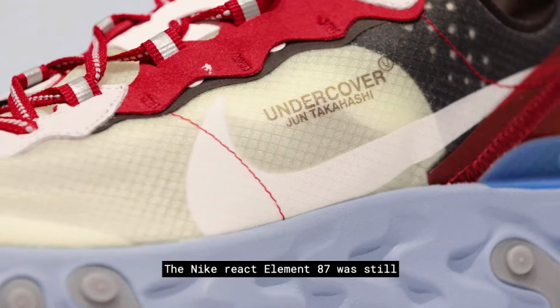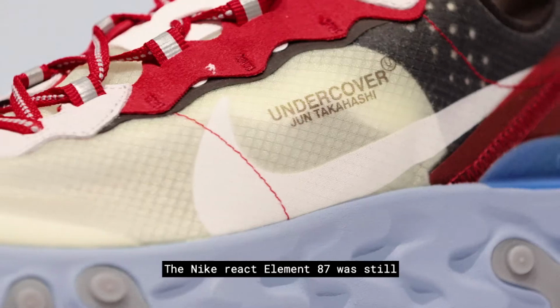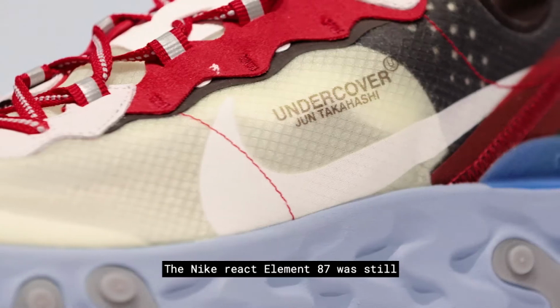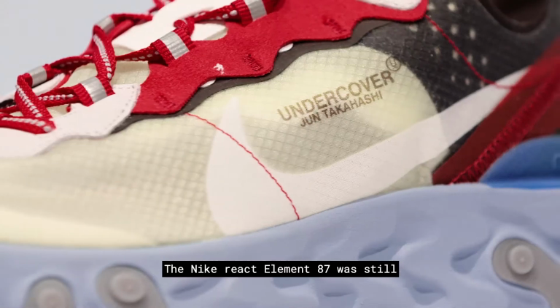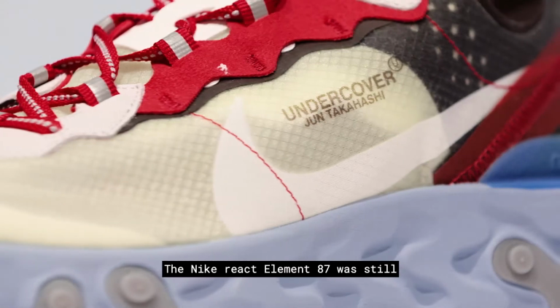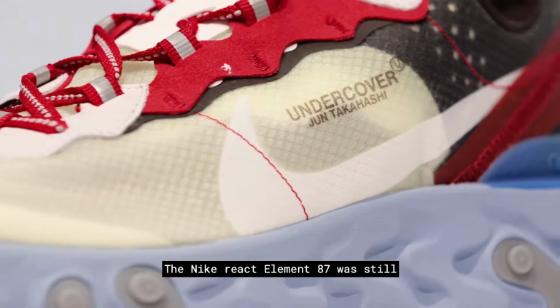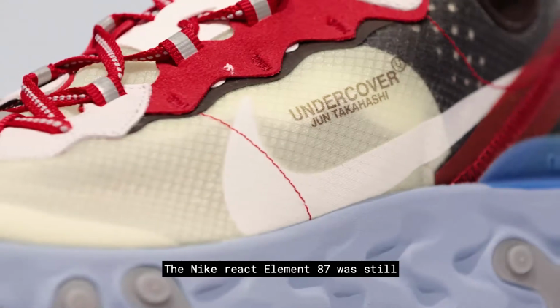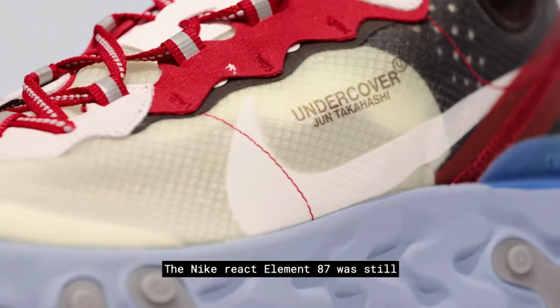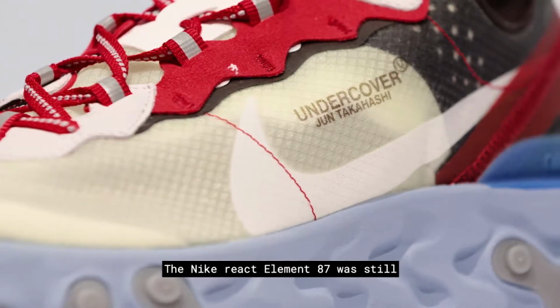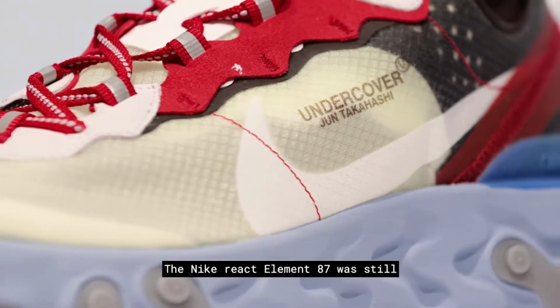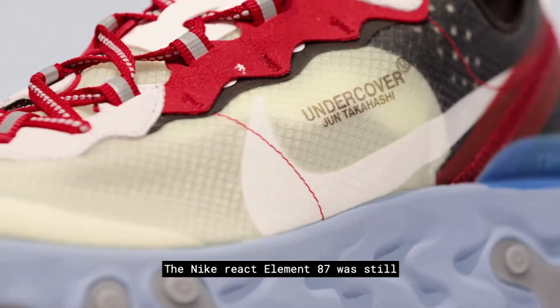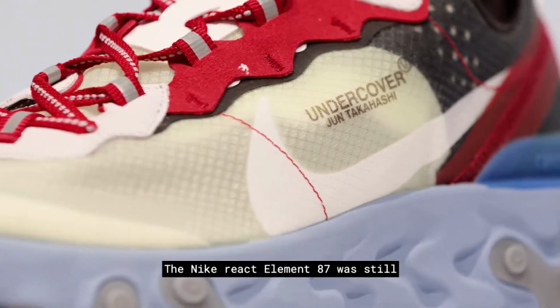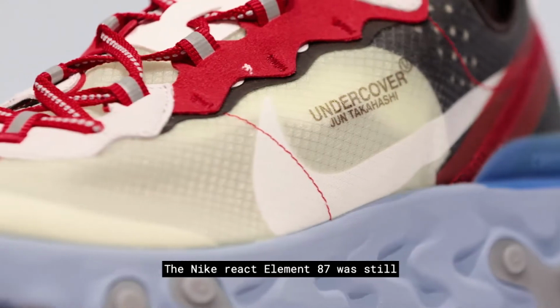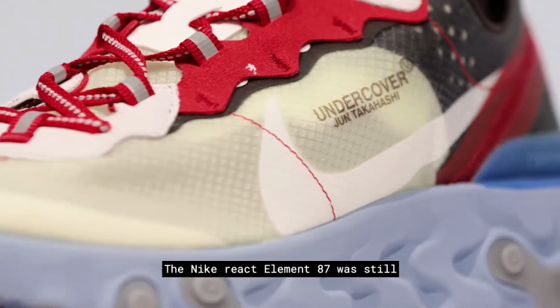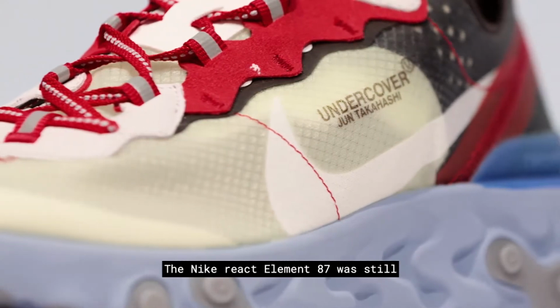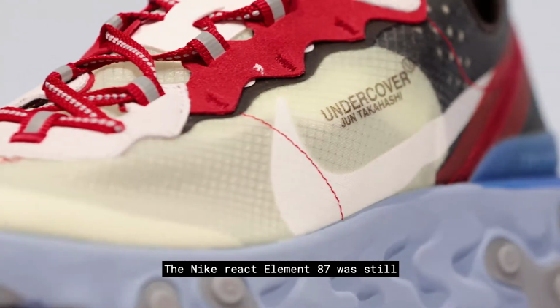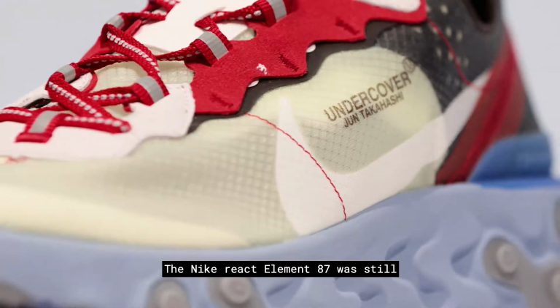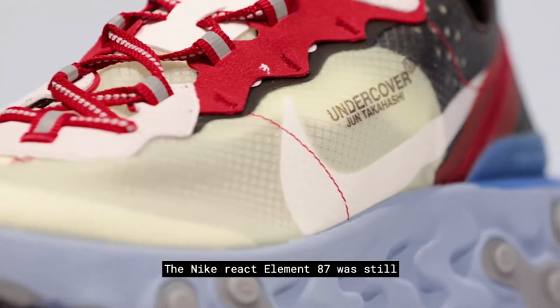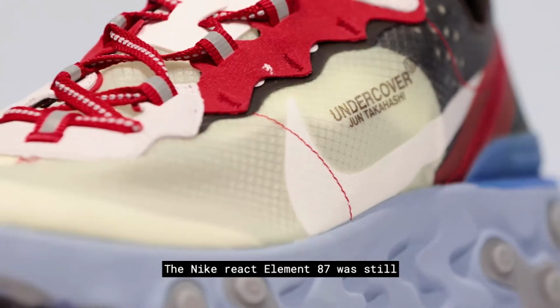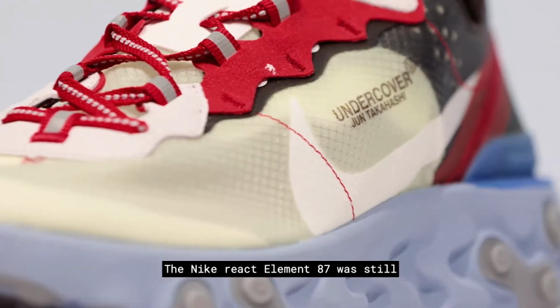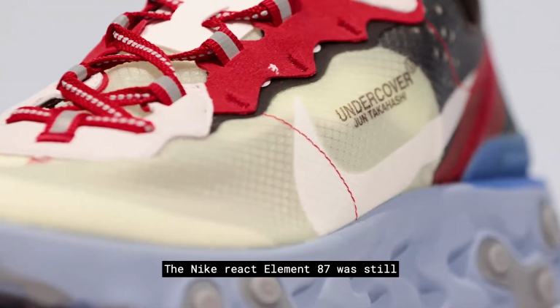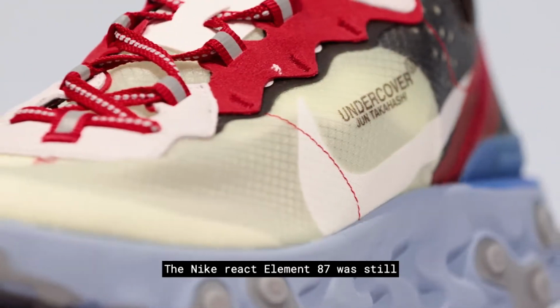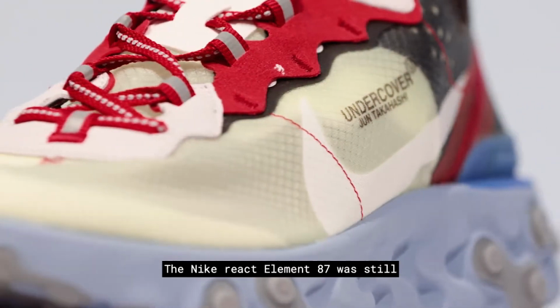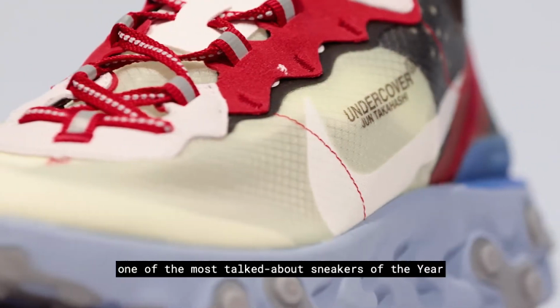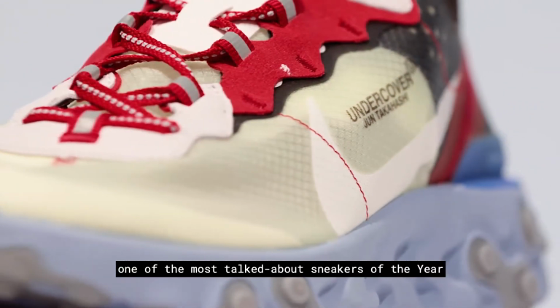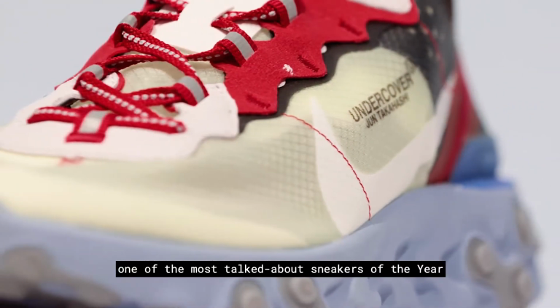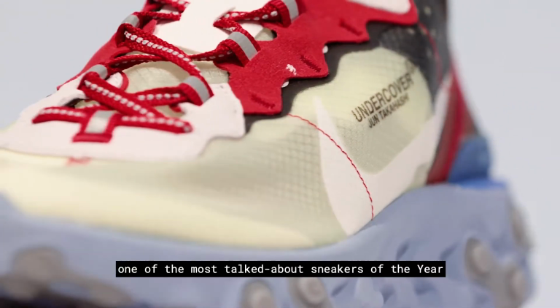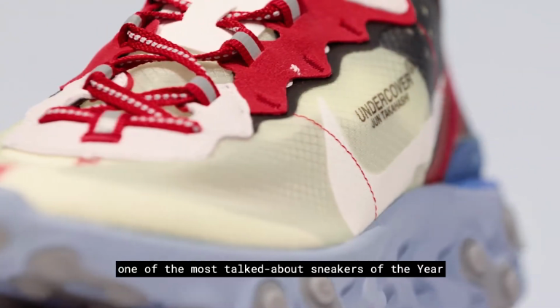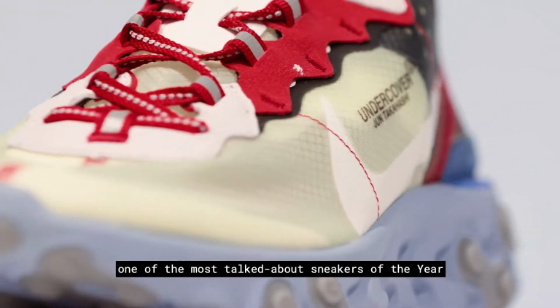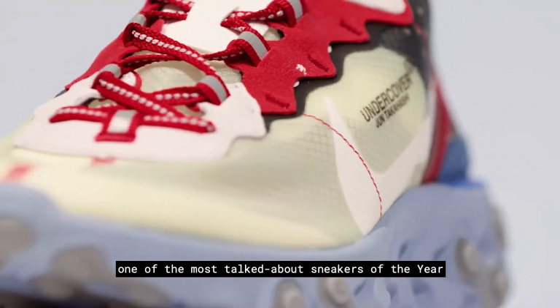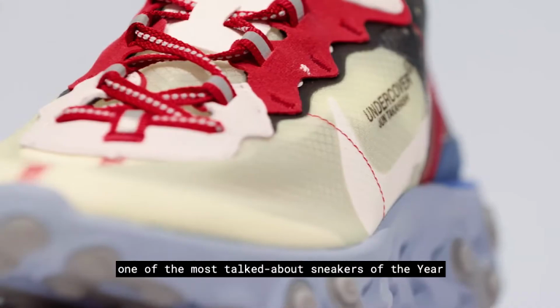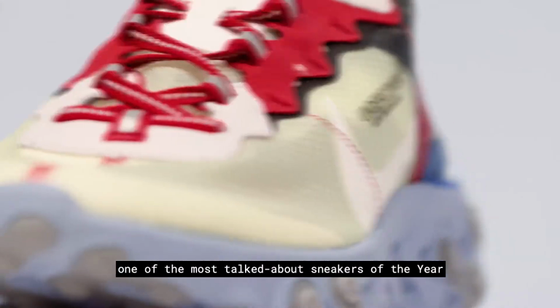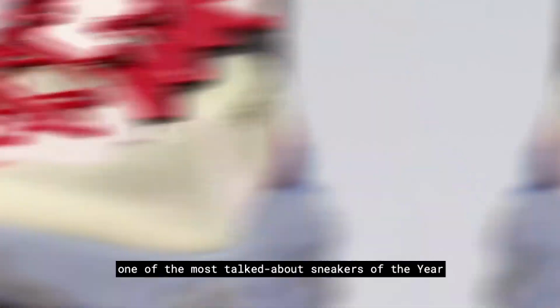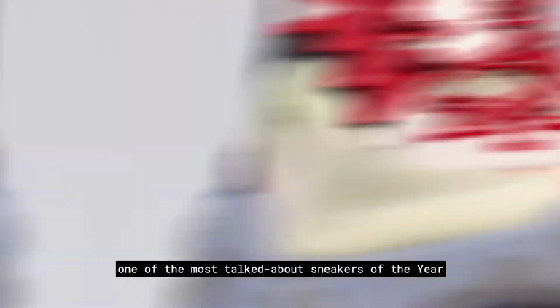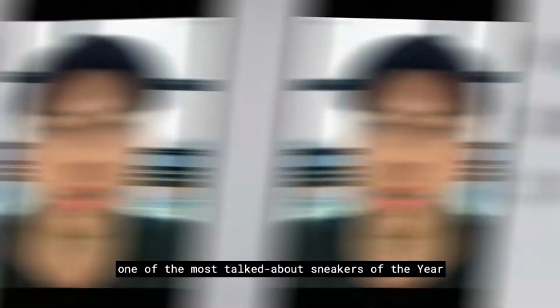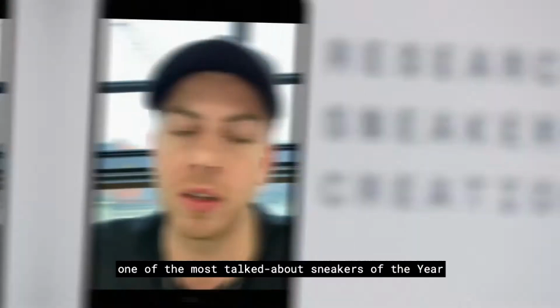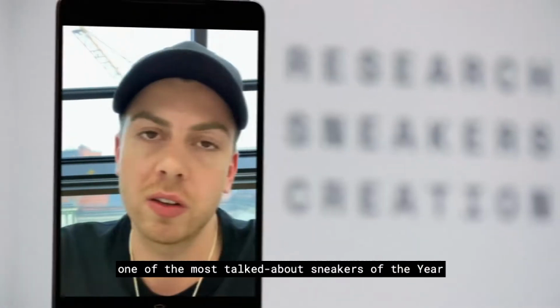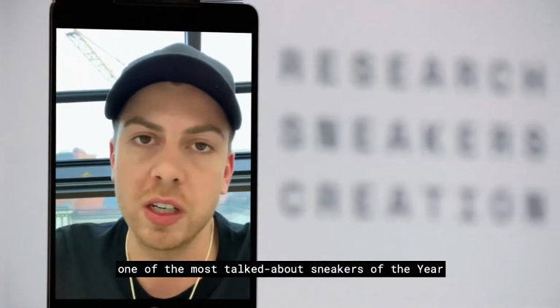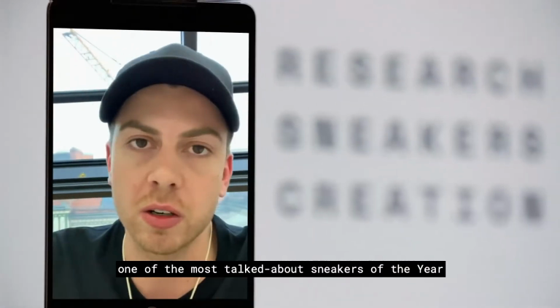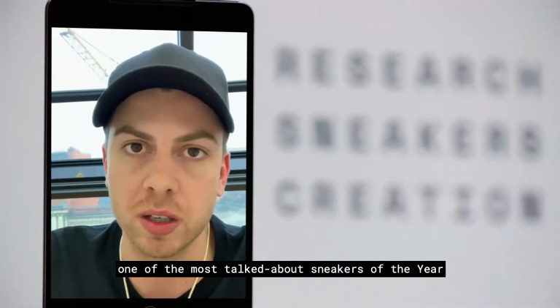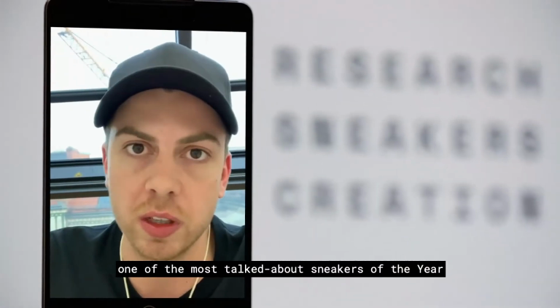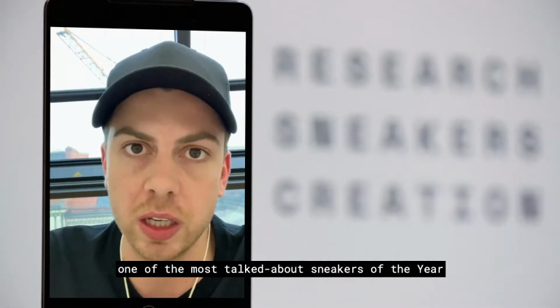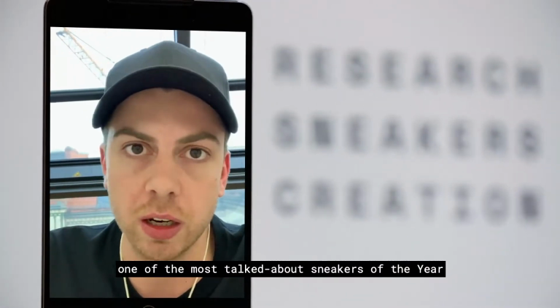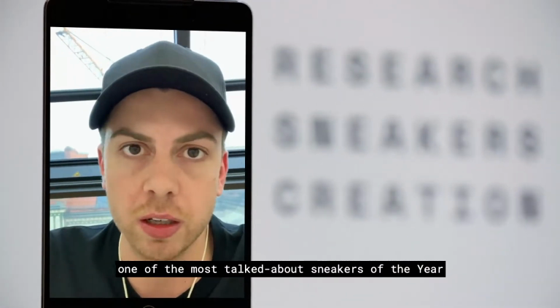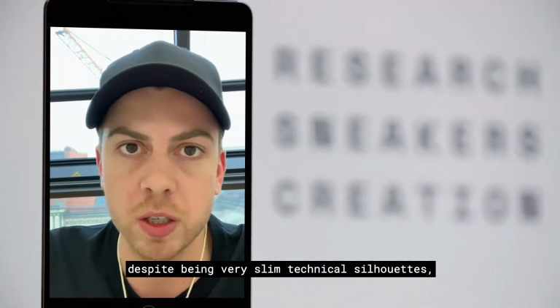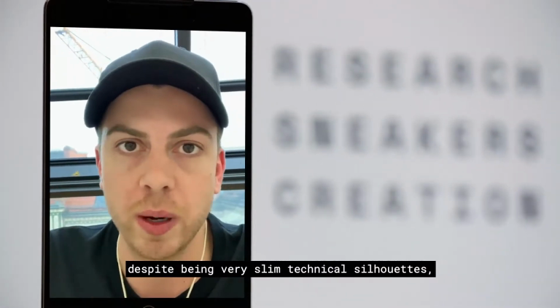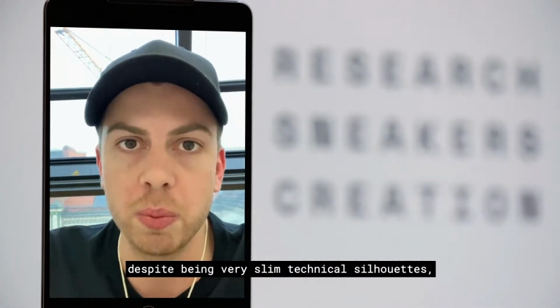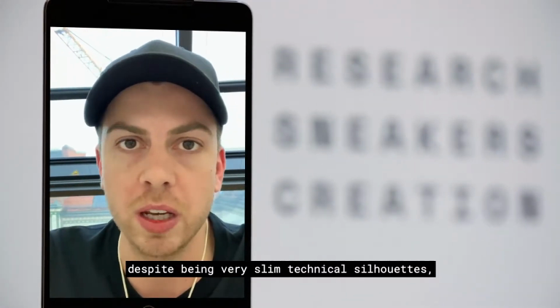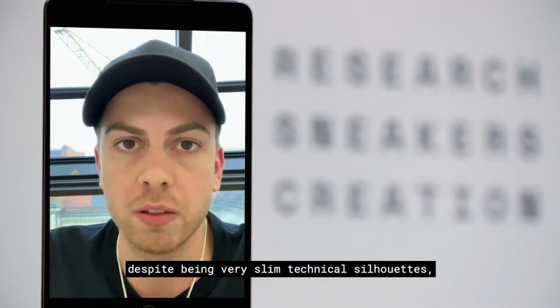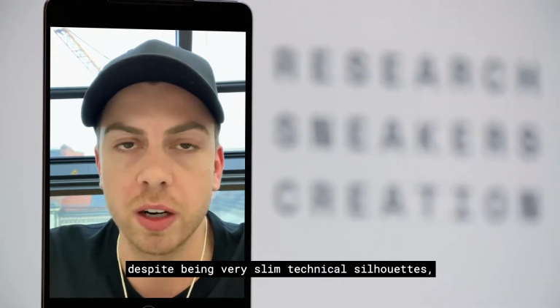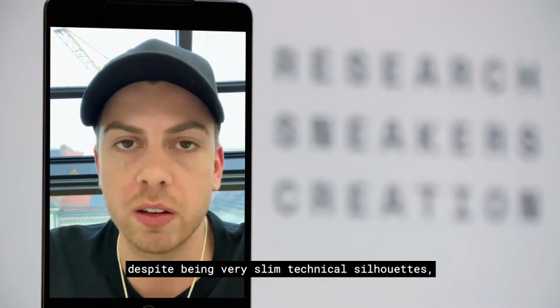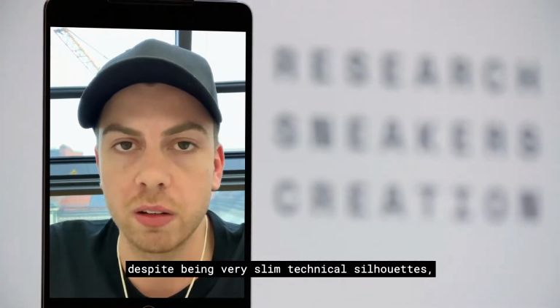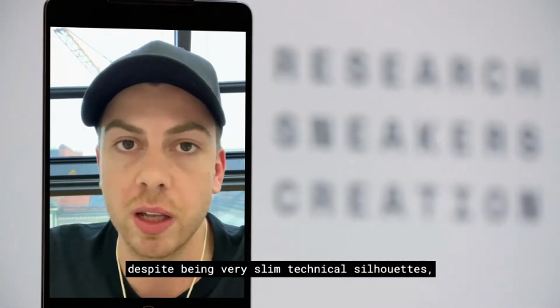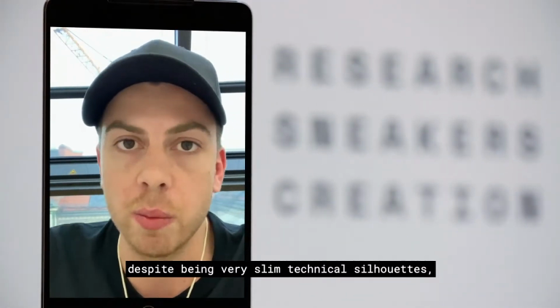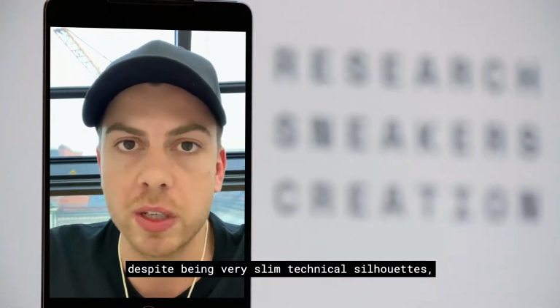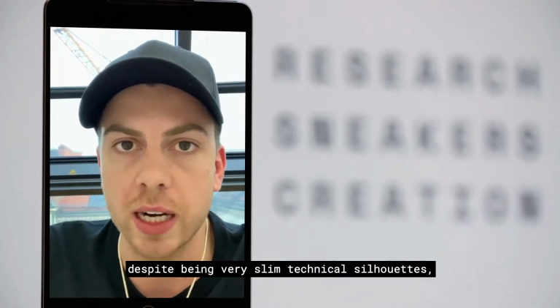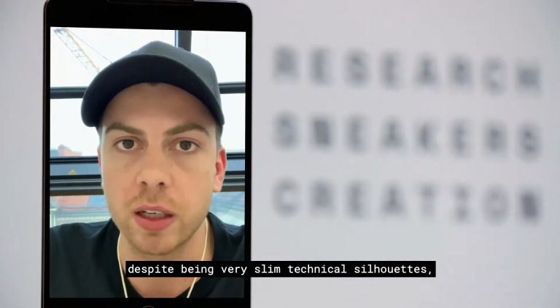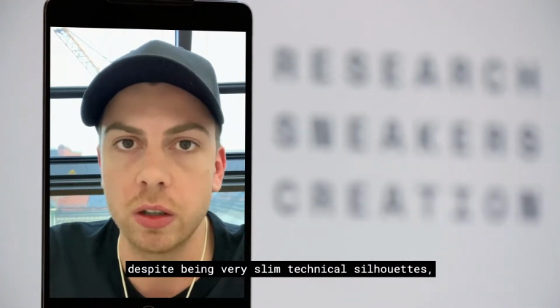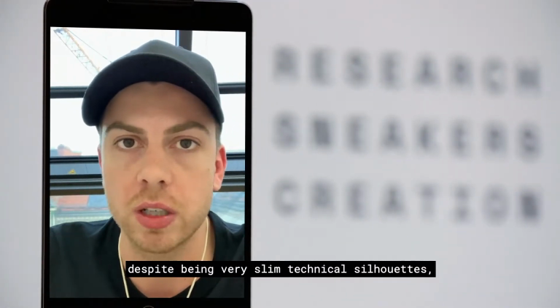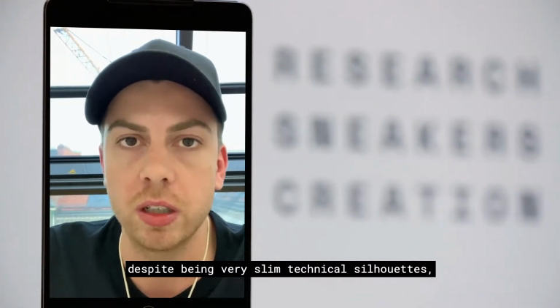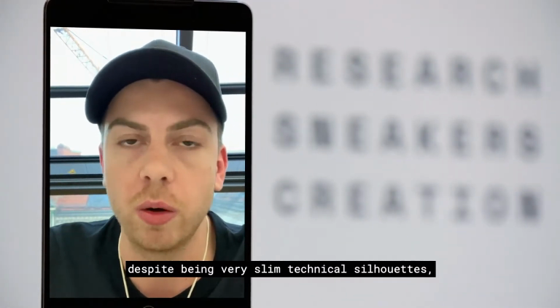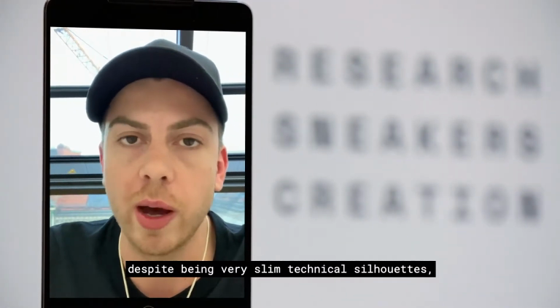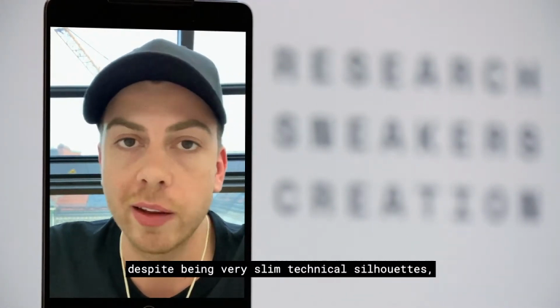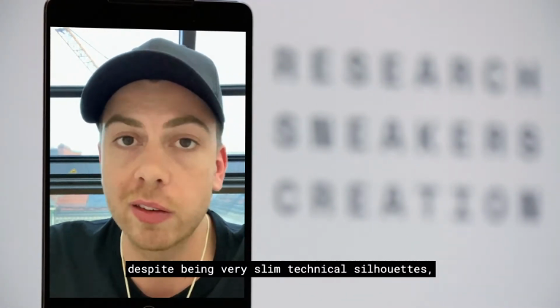The Nike React Element 87 was still one of the most talked-about sneakers of the year, despite being a very slim, technical silhouette.